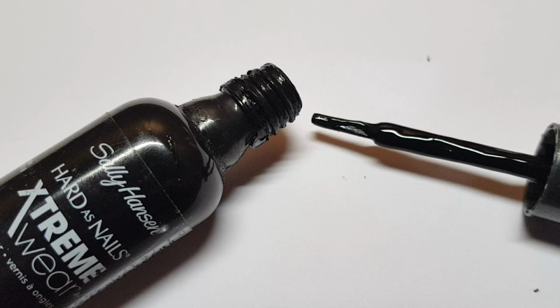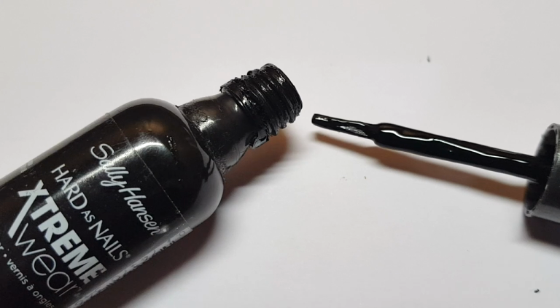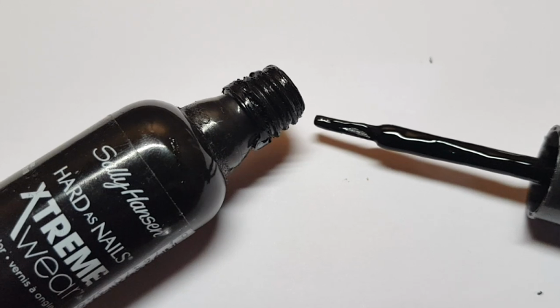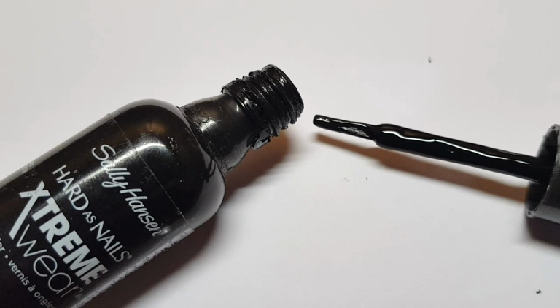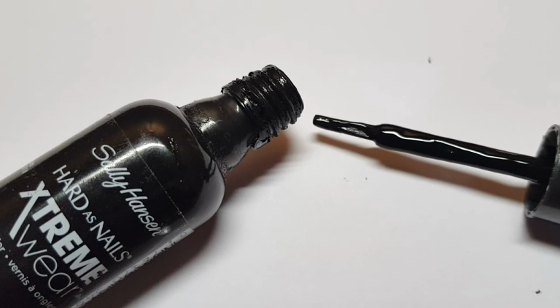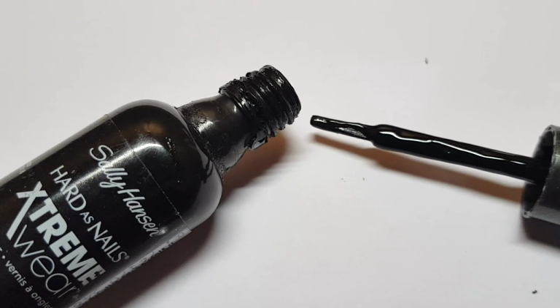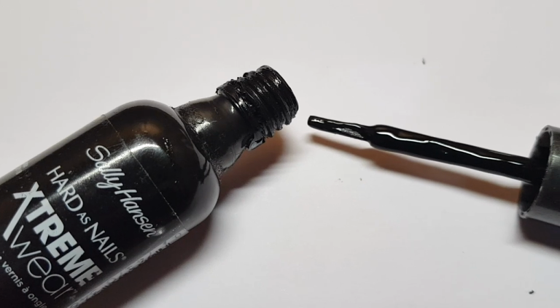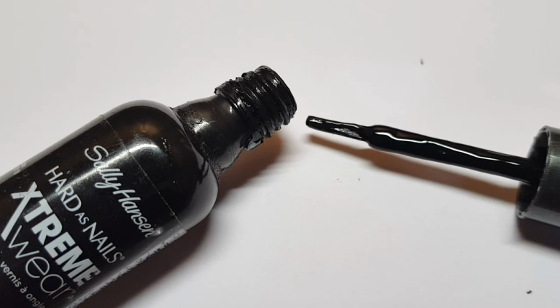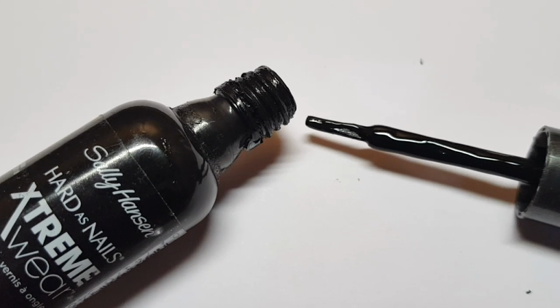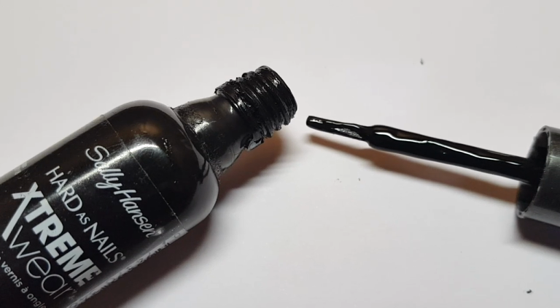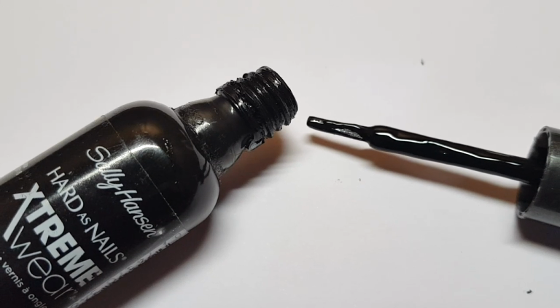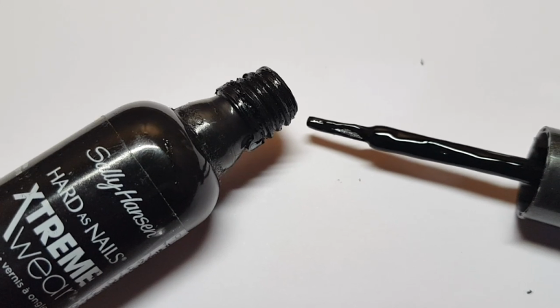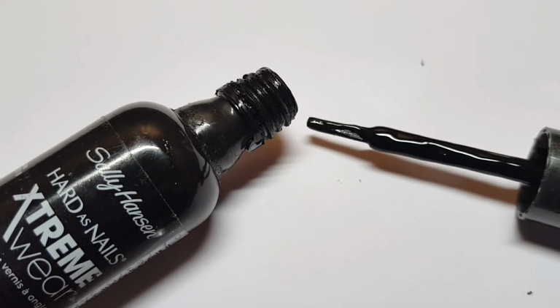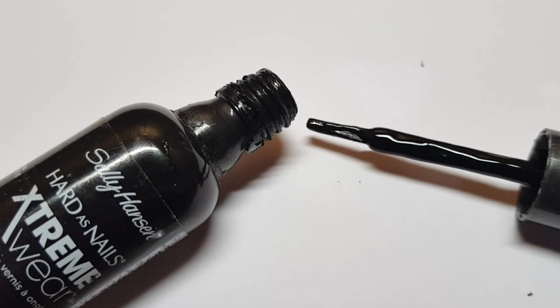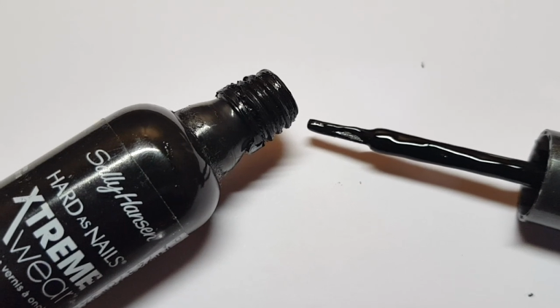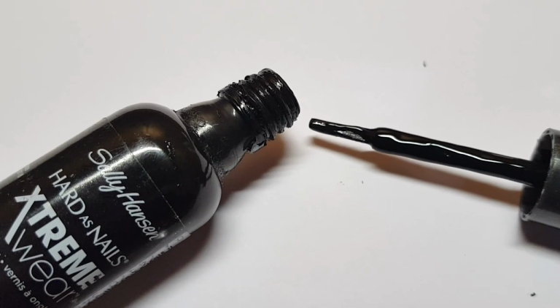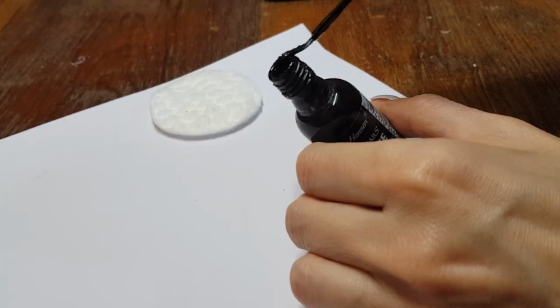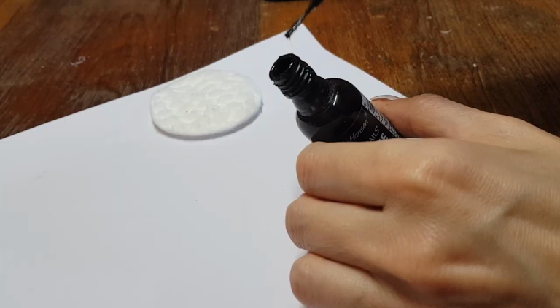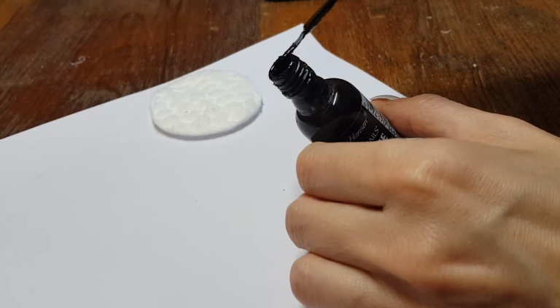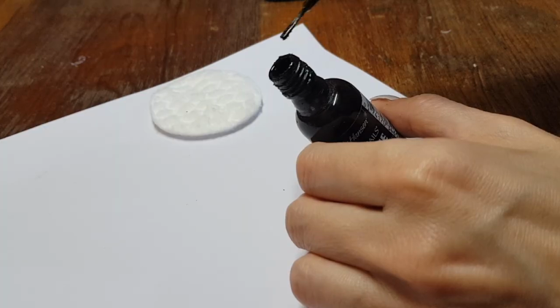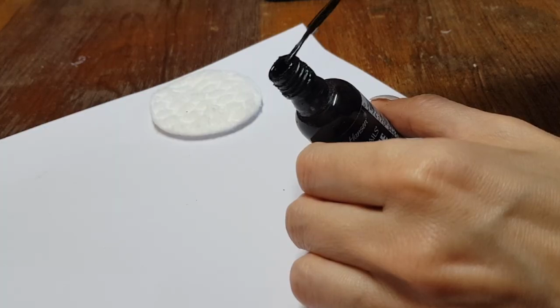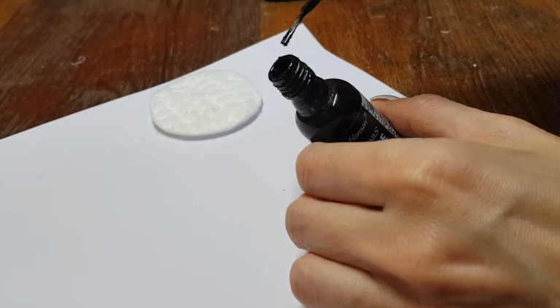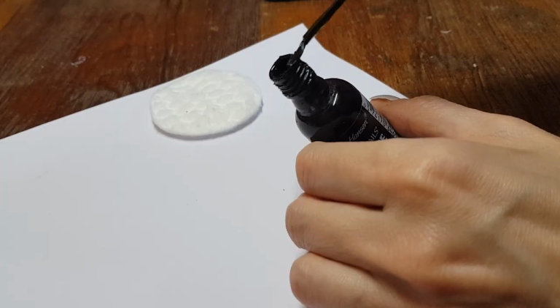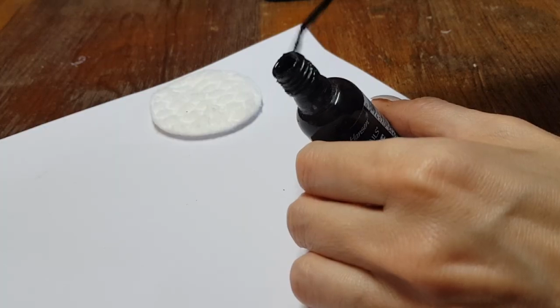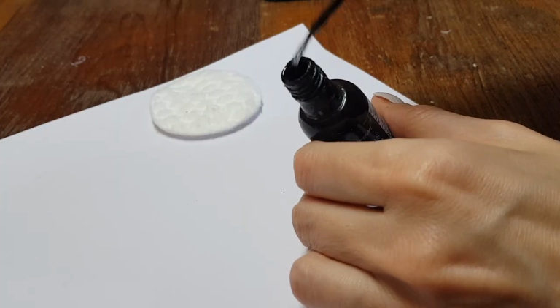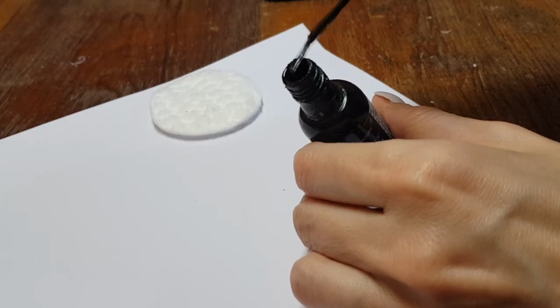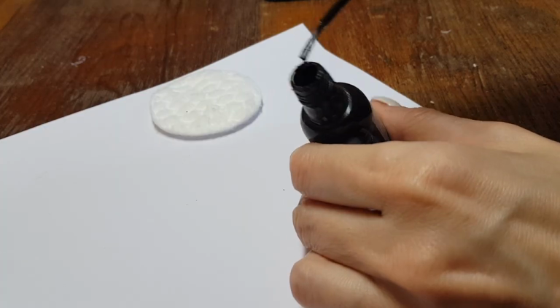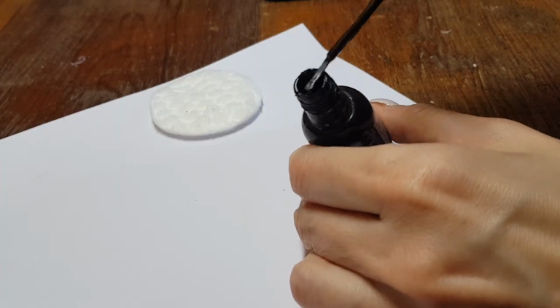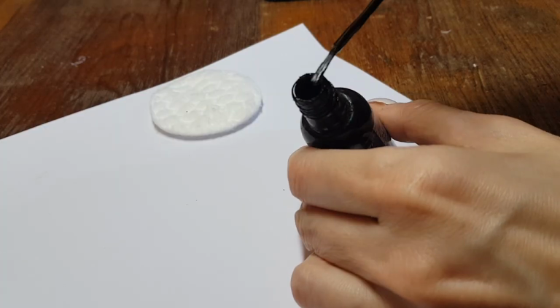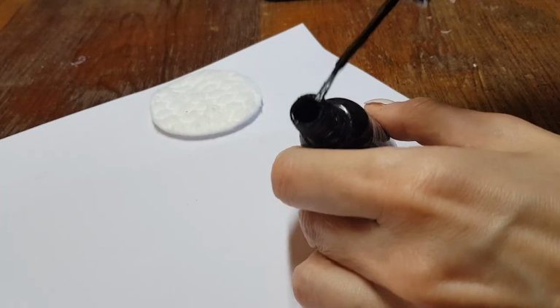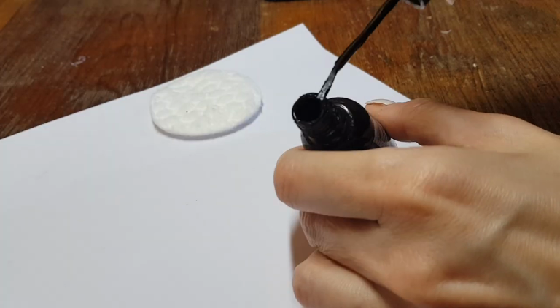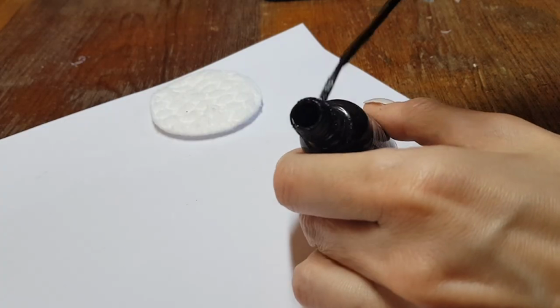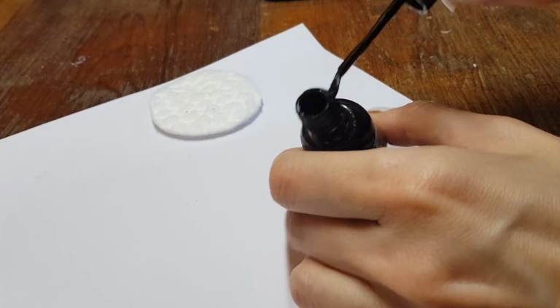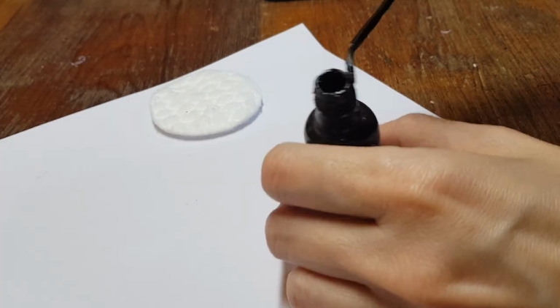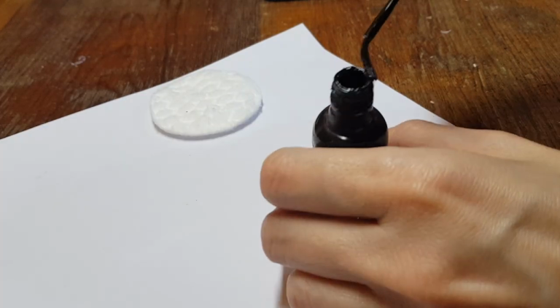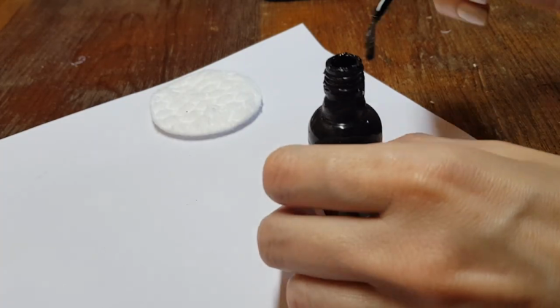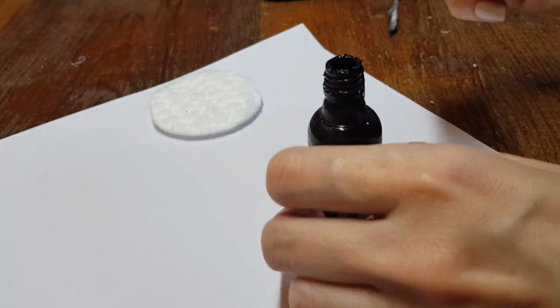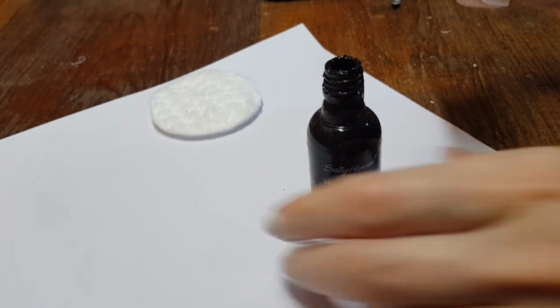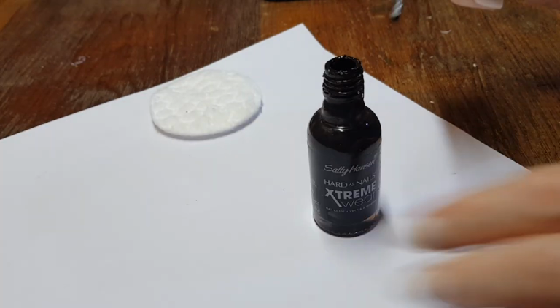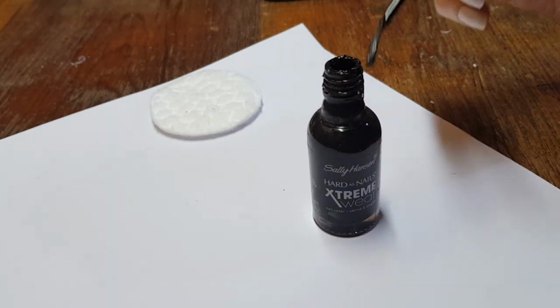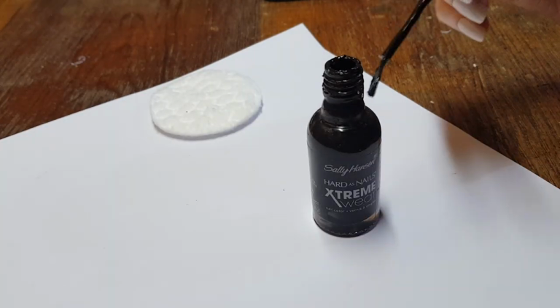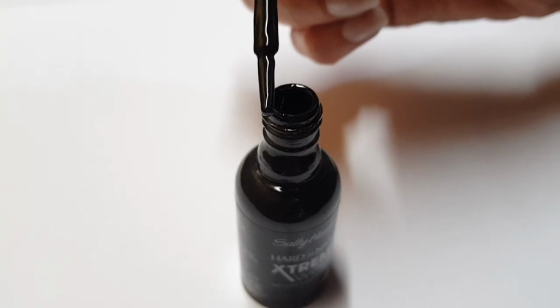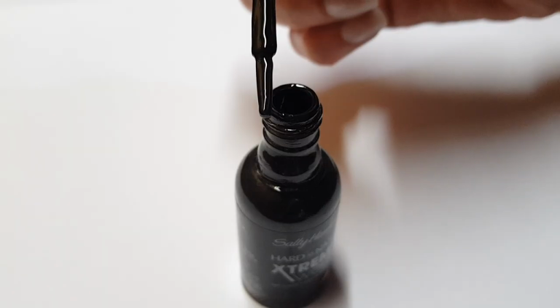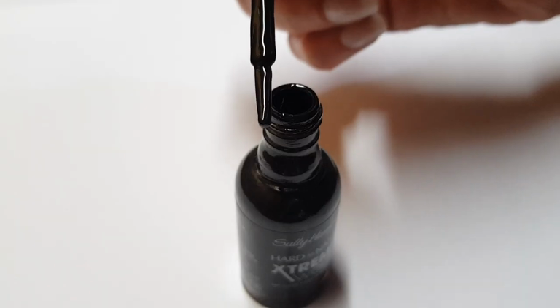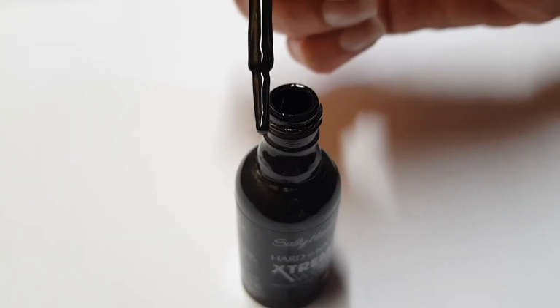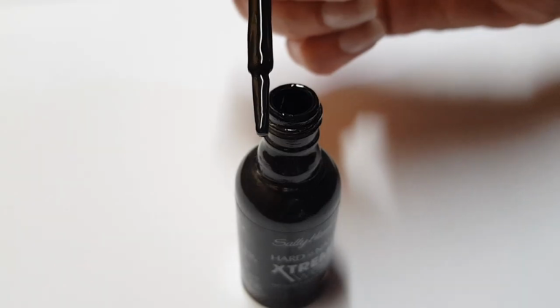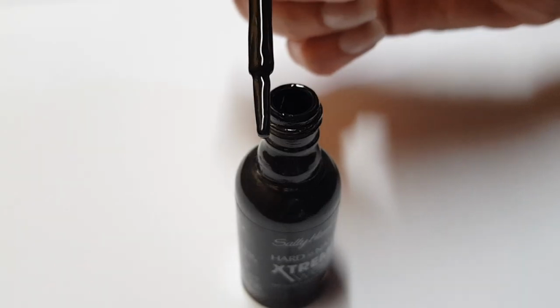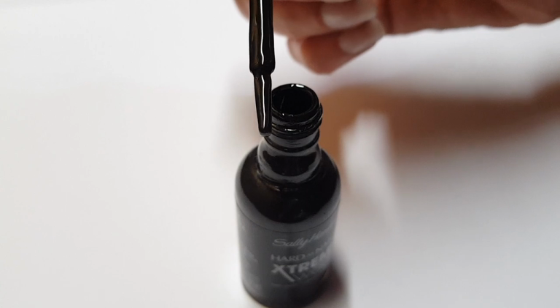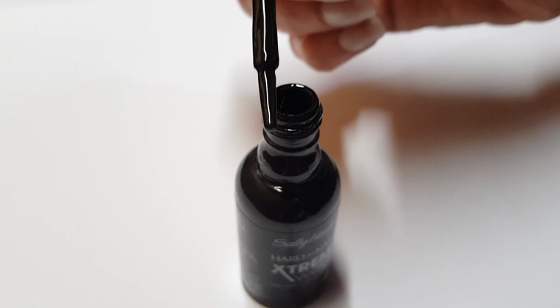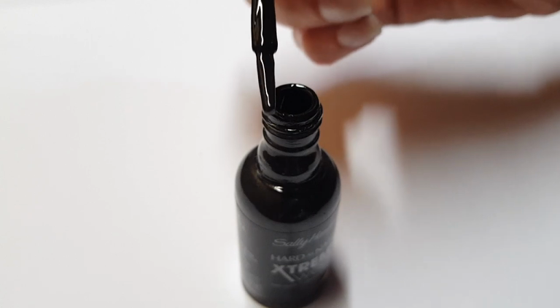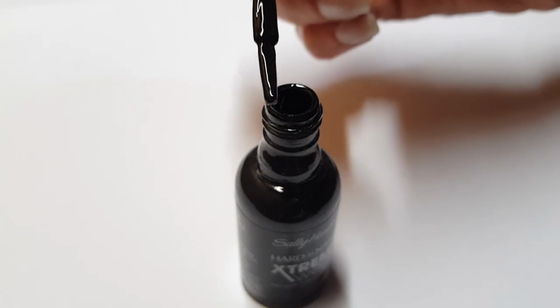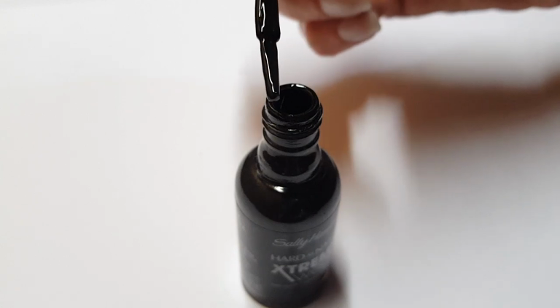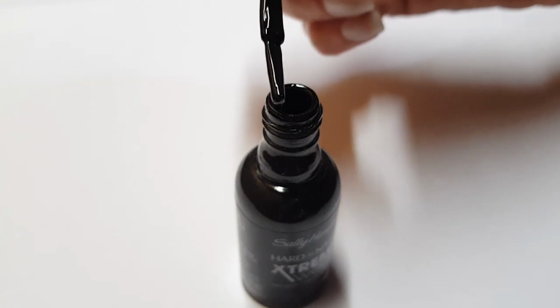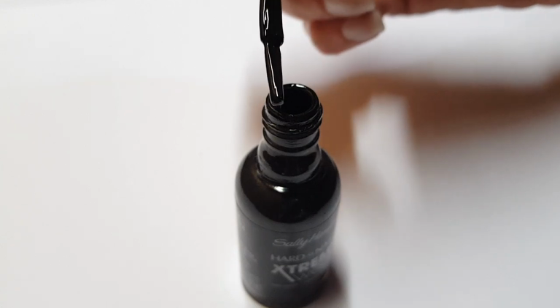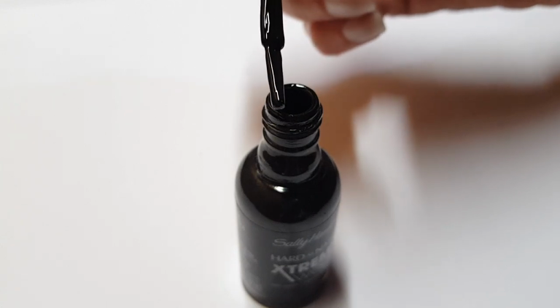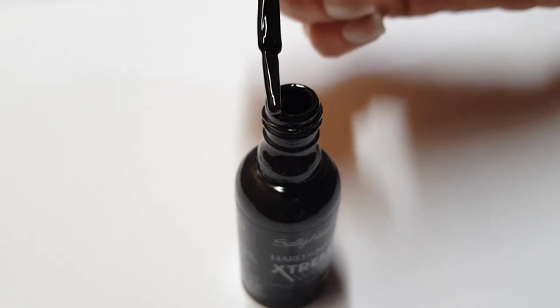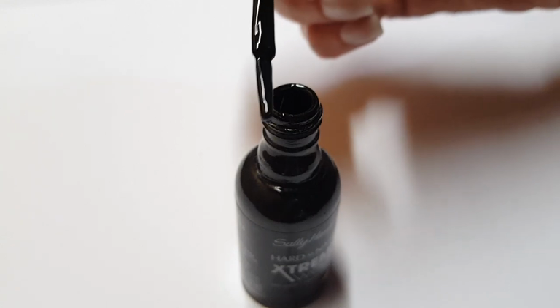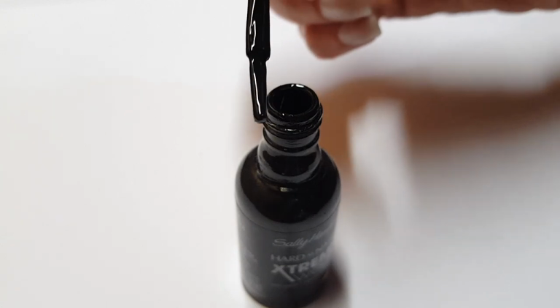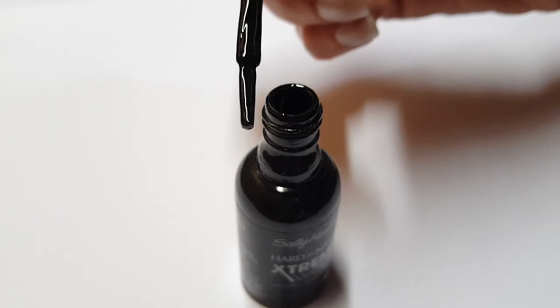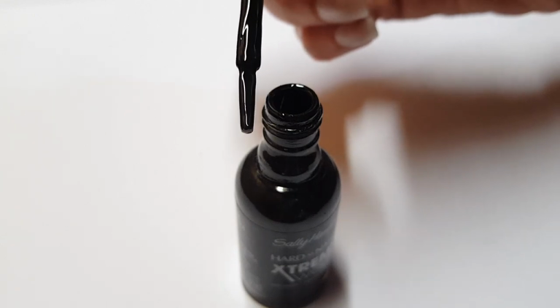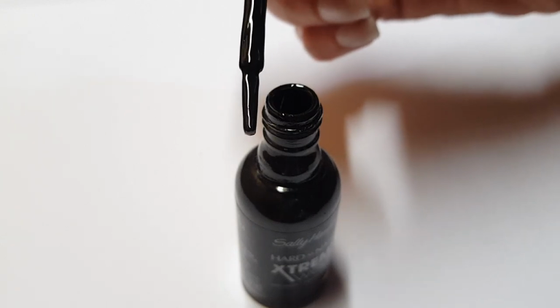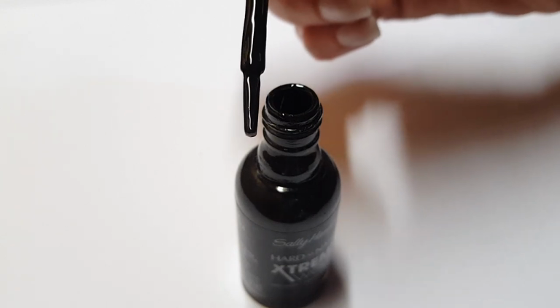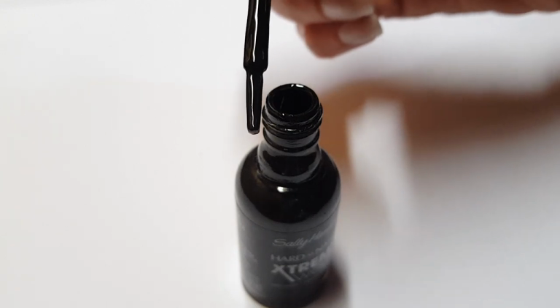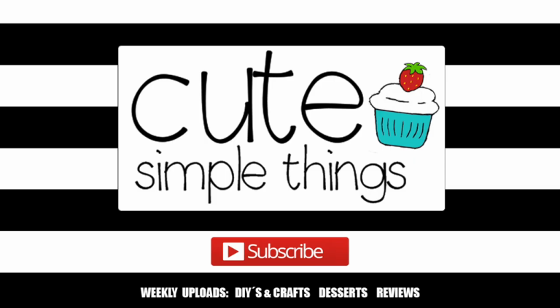Hey guys, it's Rene. Today I was about to refresh an oily and dry nail polish, so I thought I would just share what I do with you.